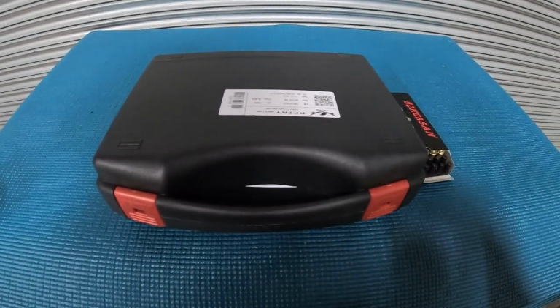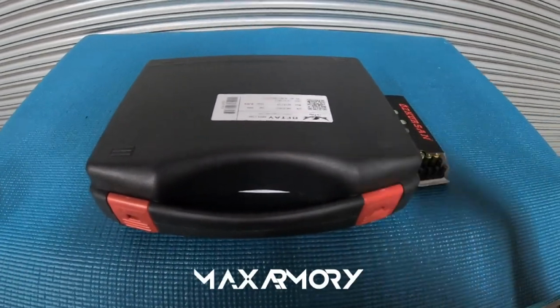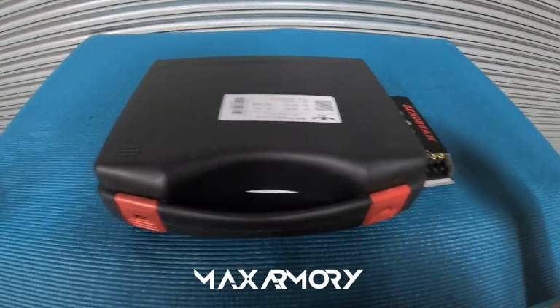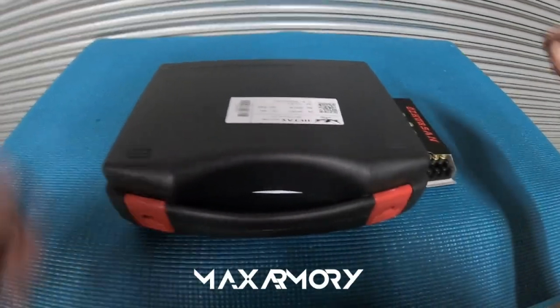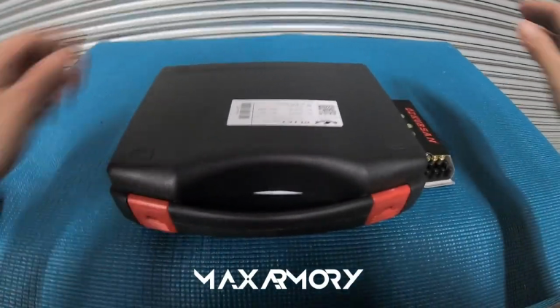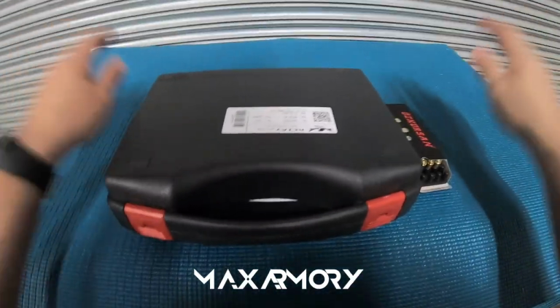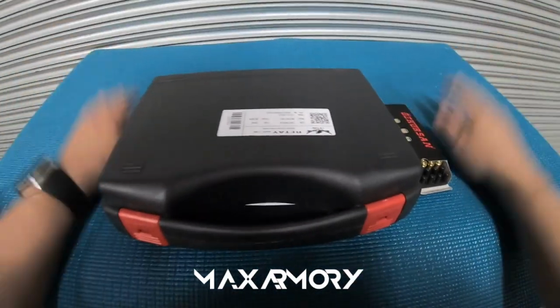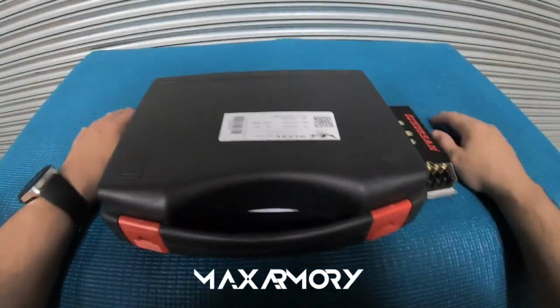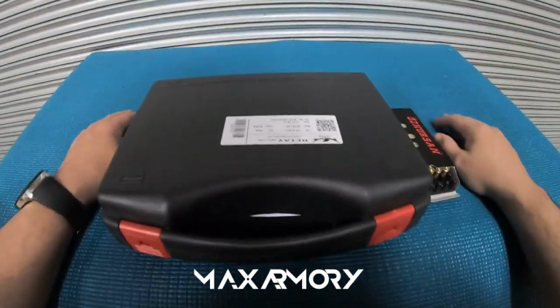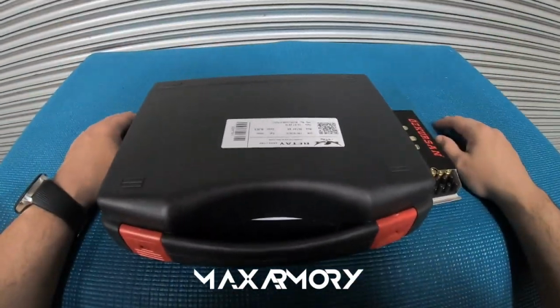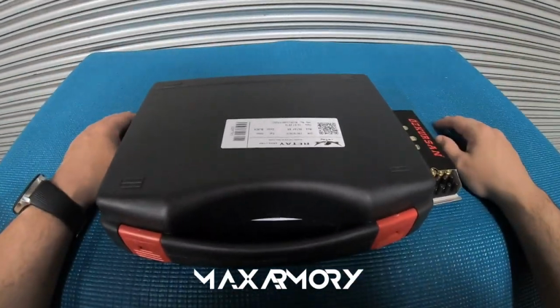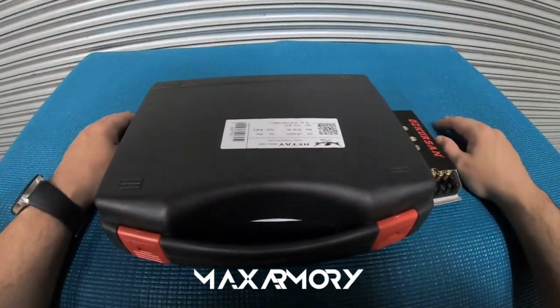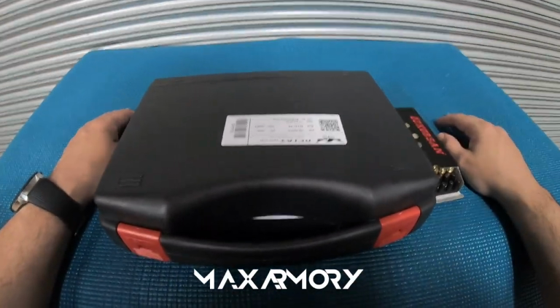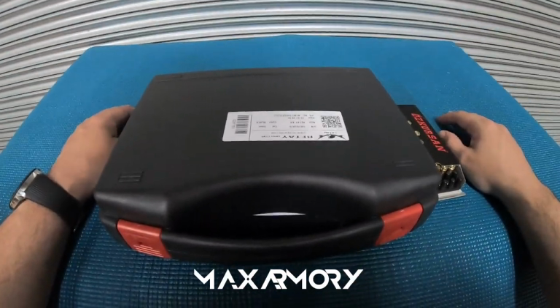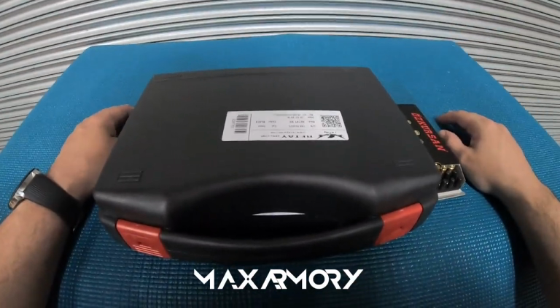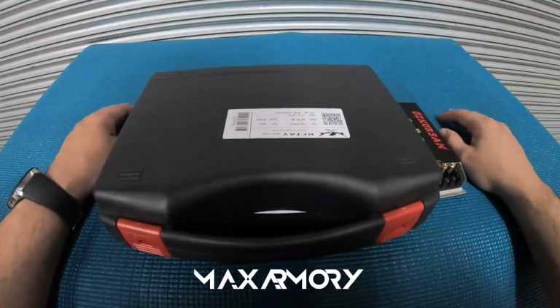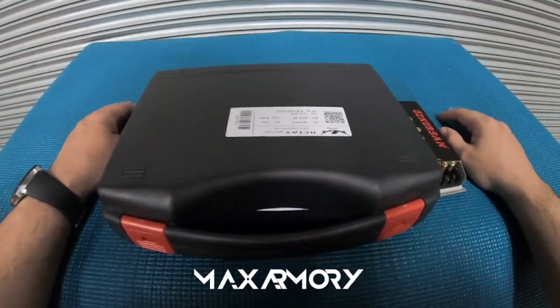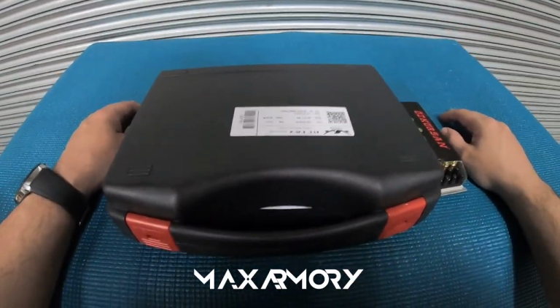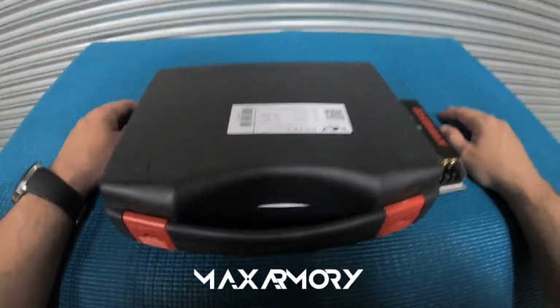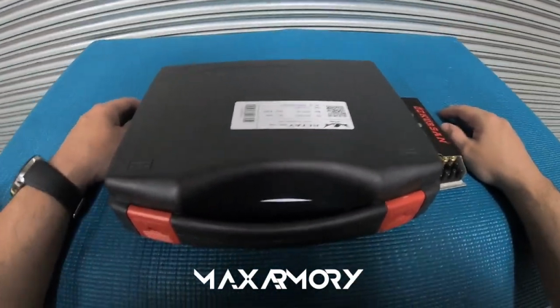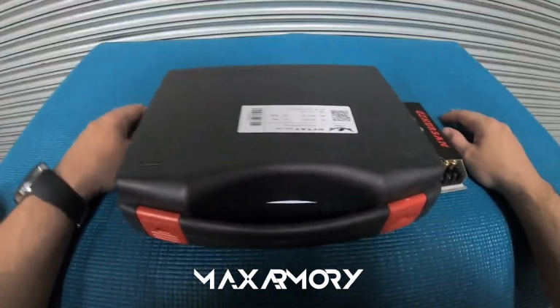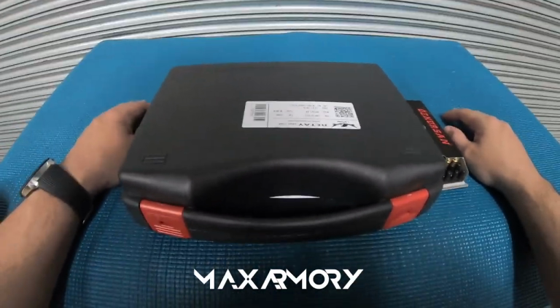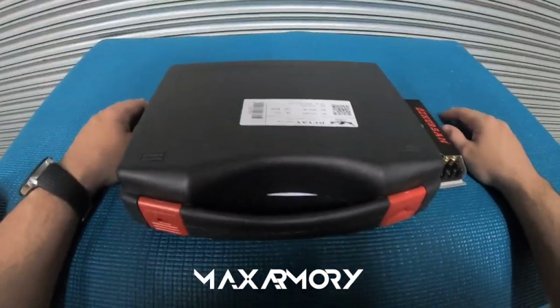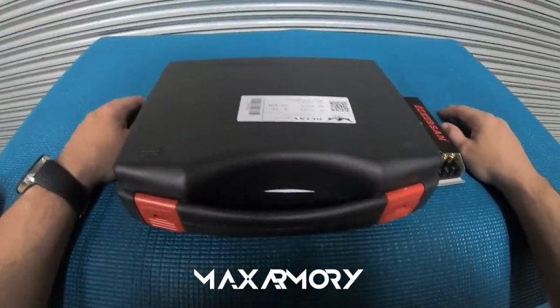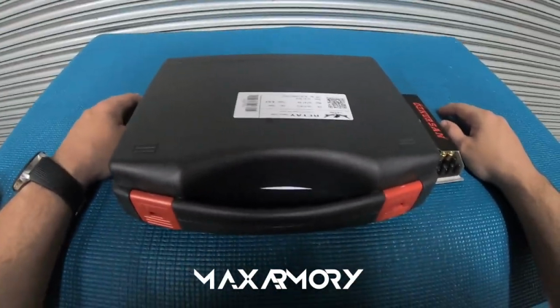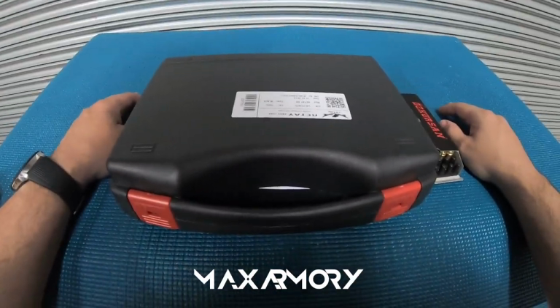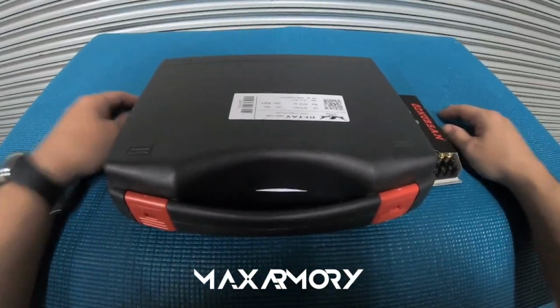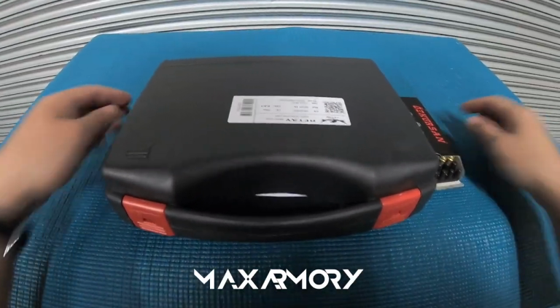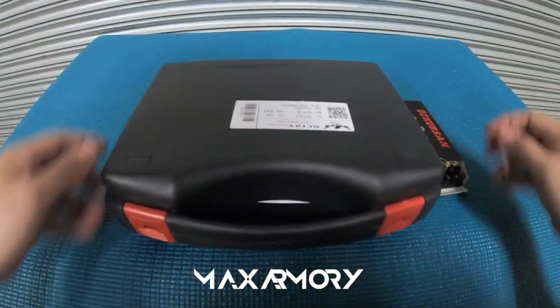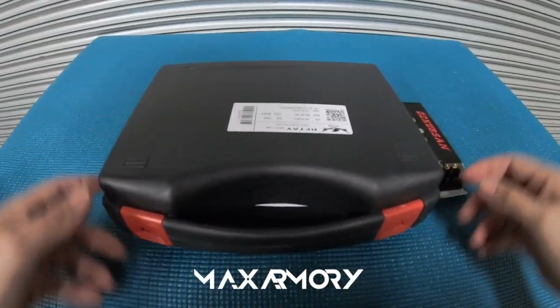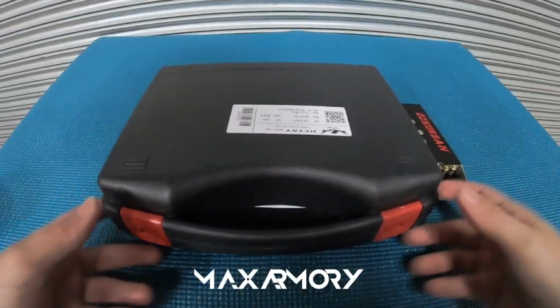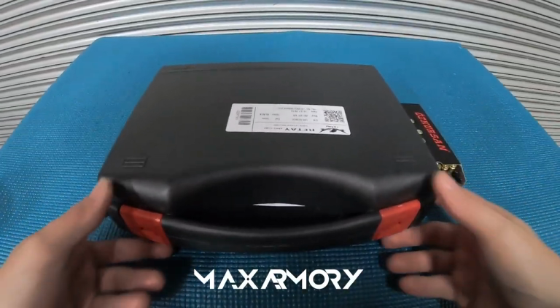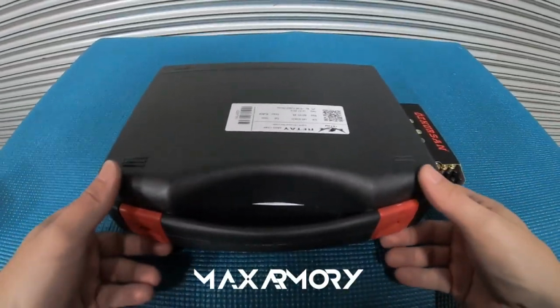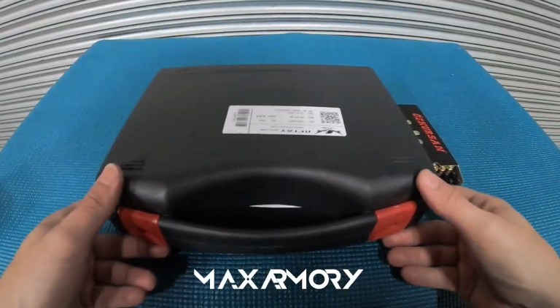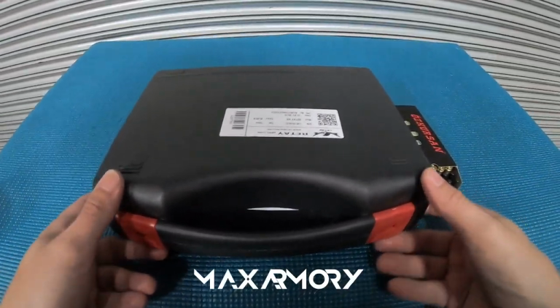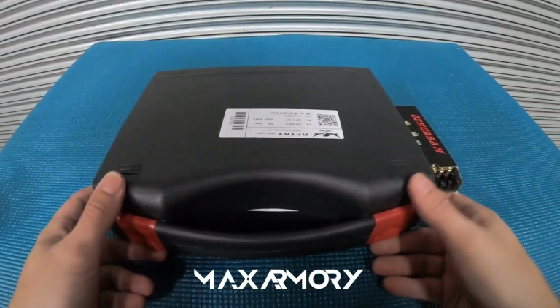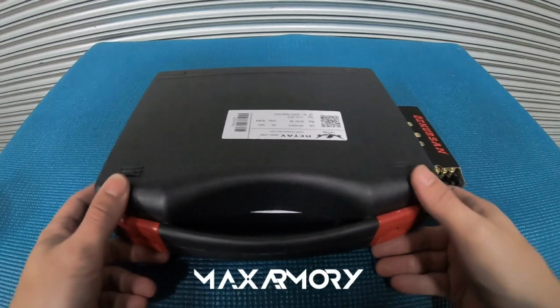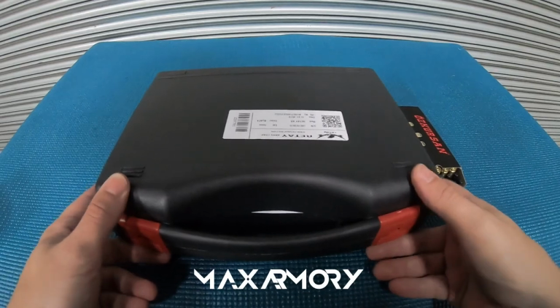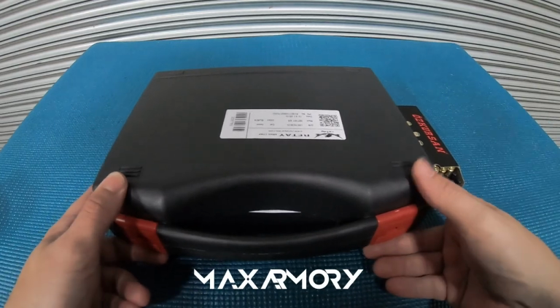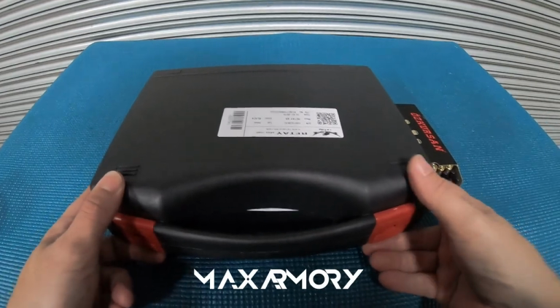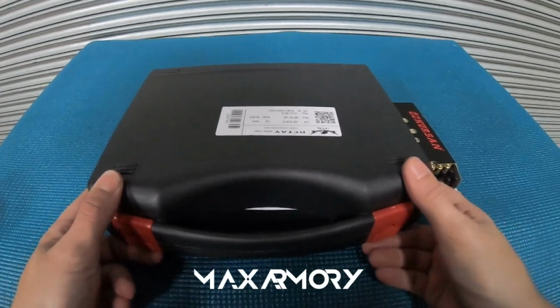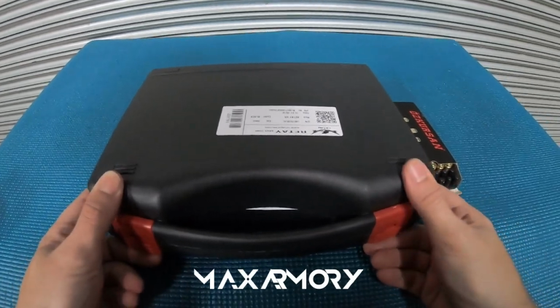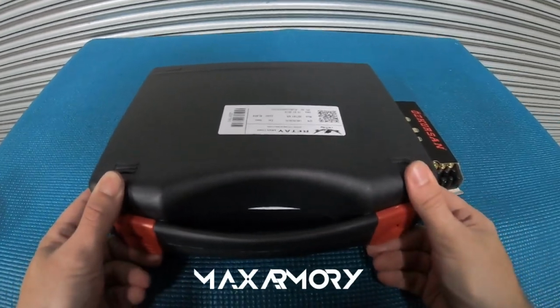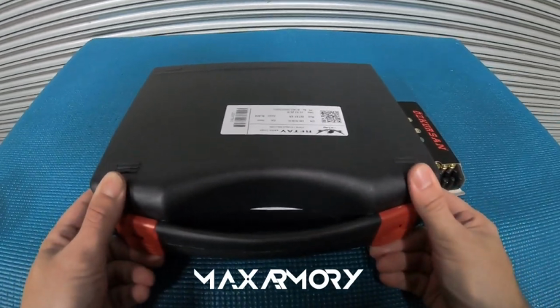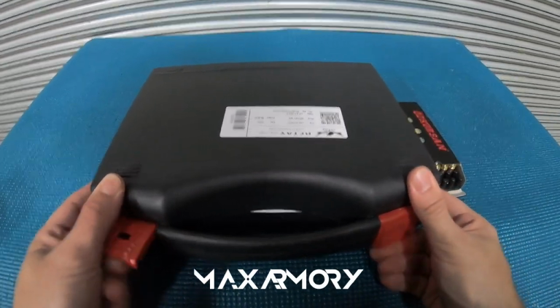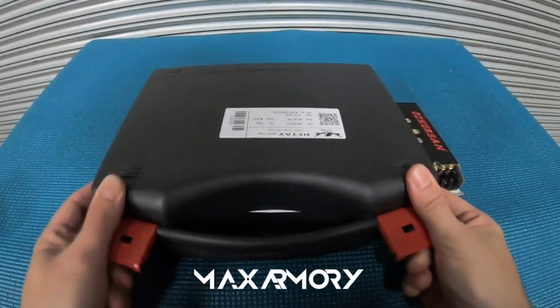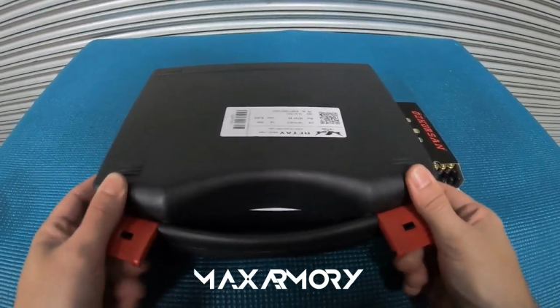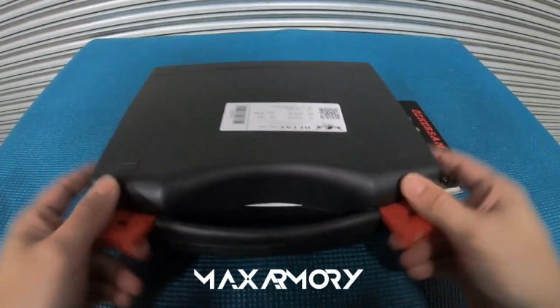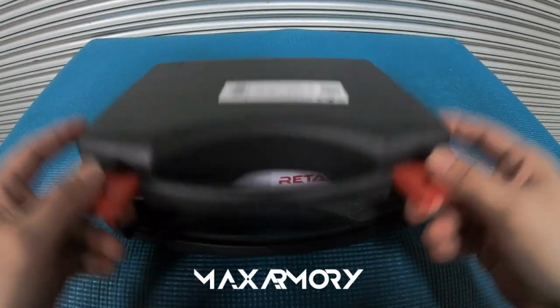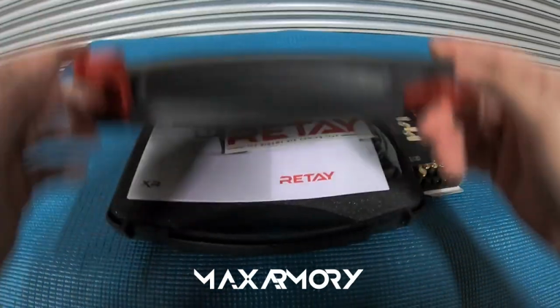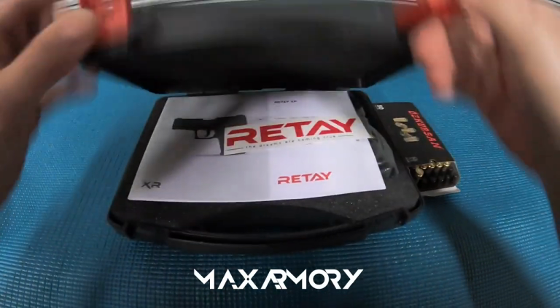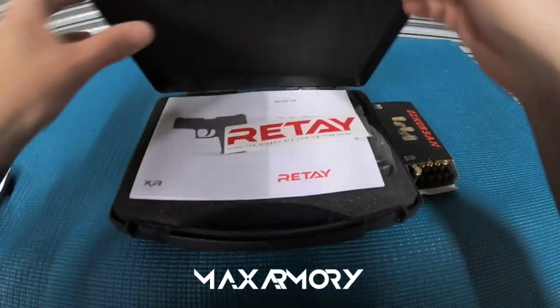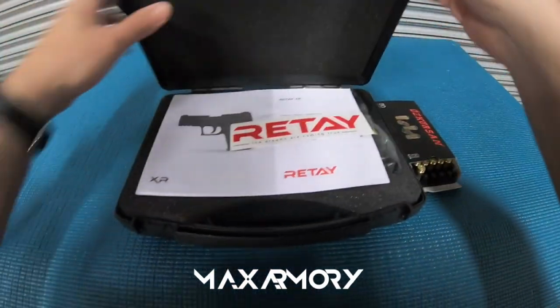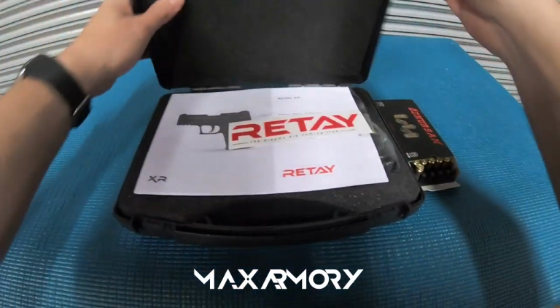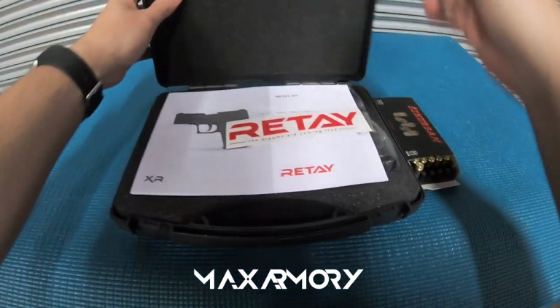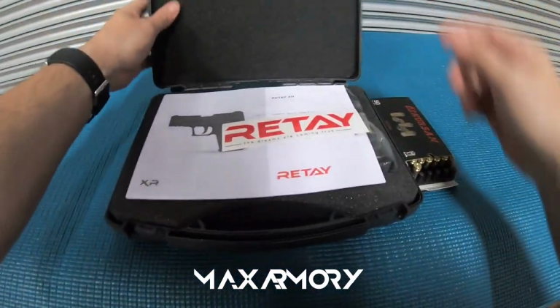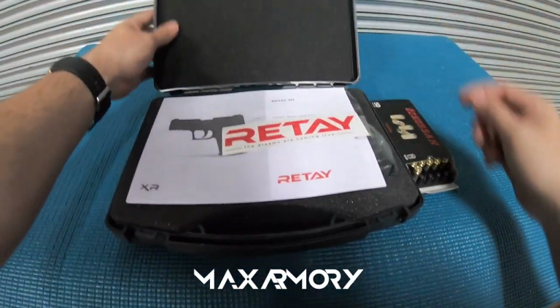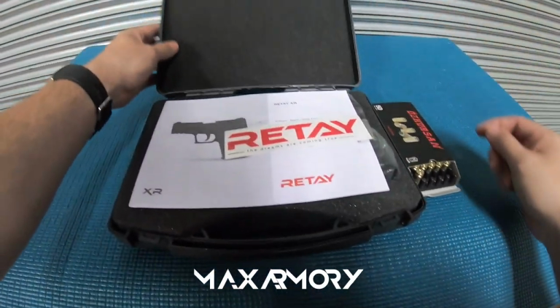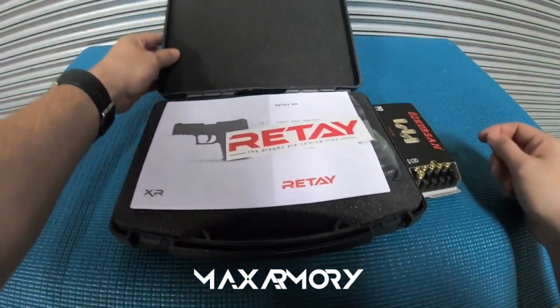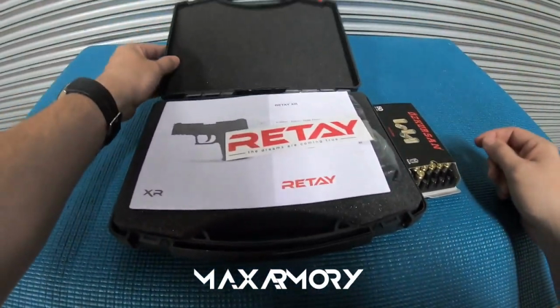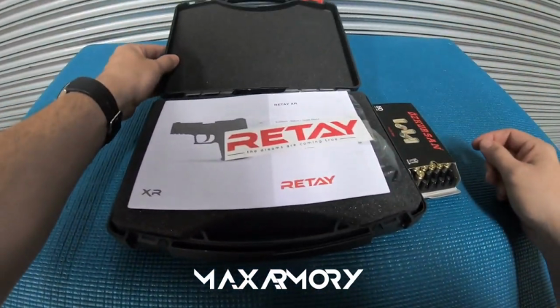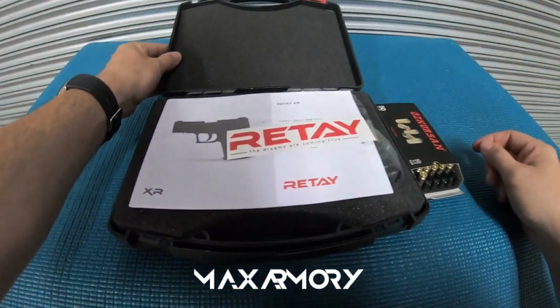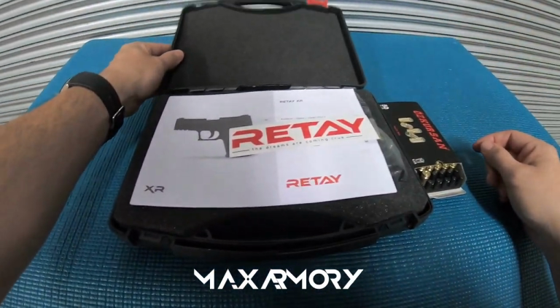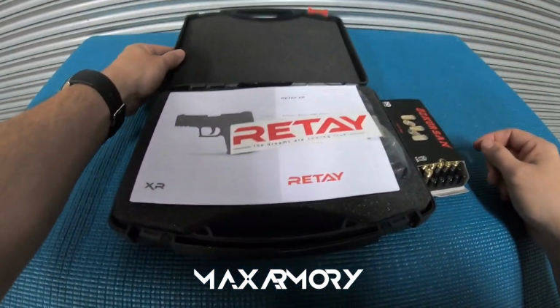Welcome to another video from Max Armory. This time I'll be showing you in more detail the Rite XR model.